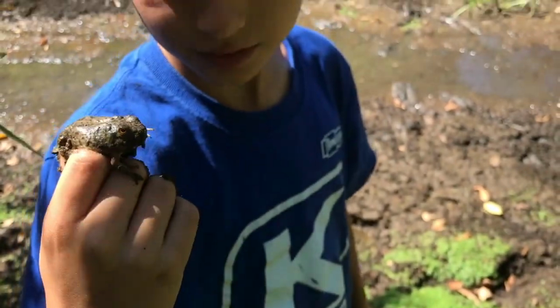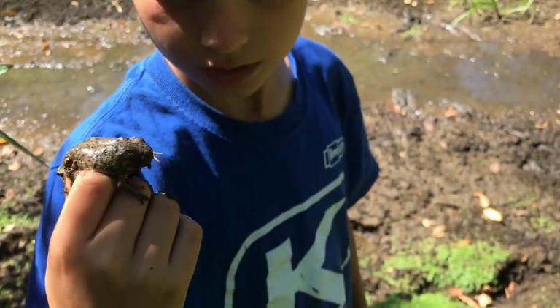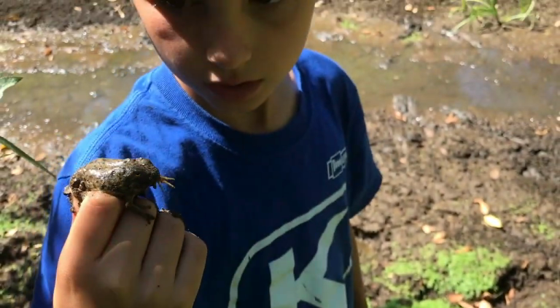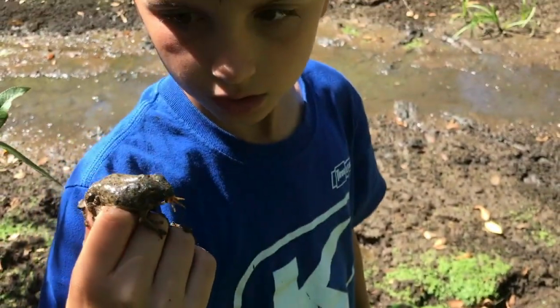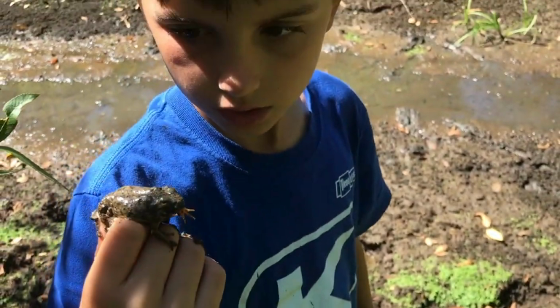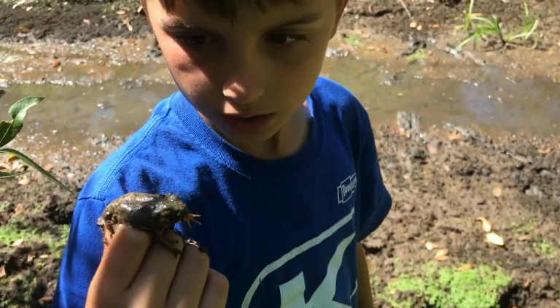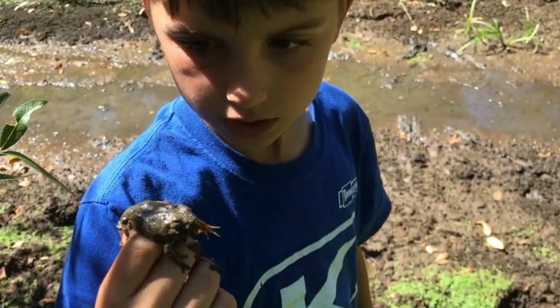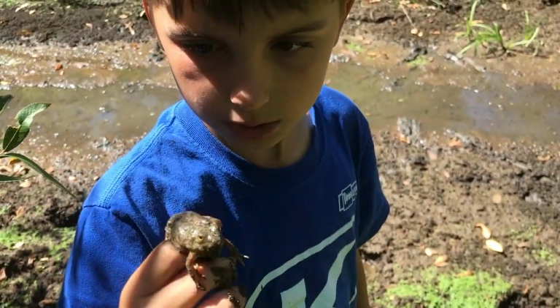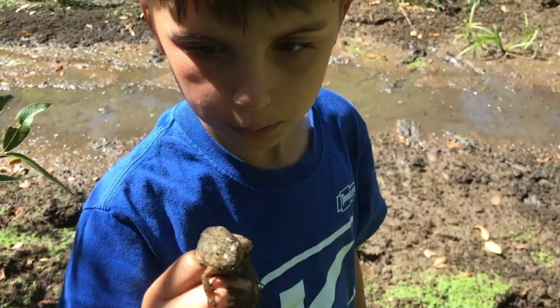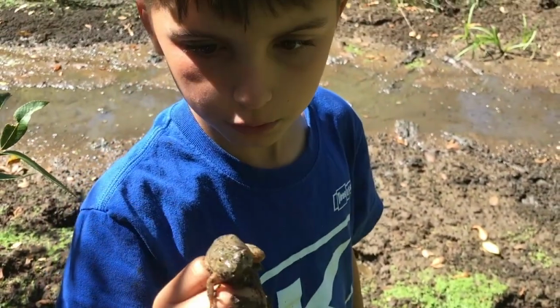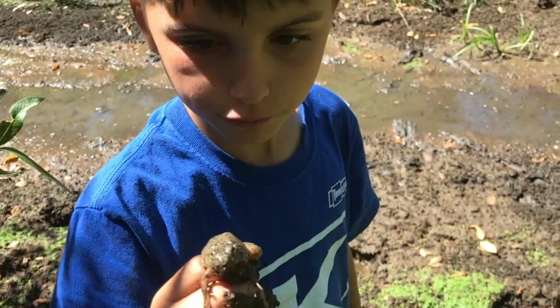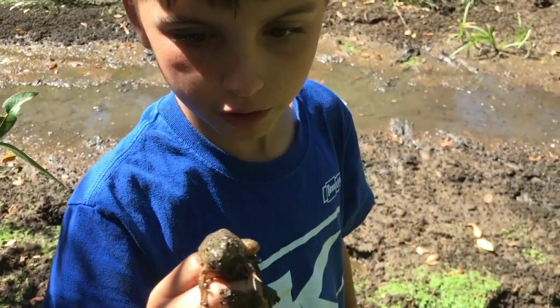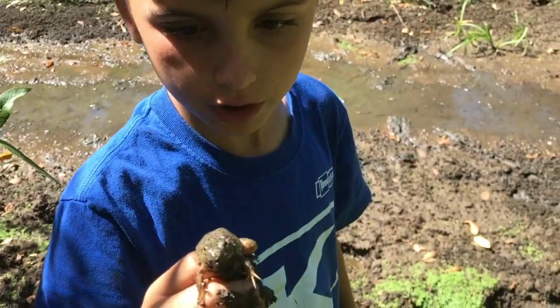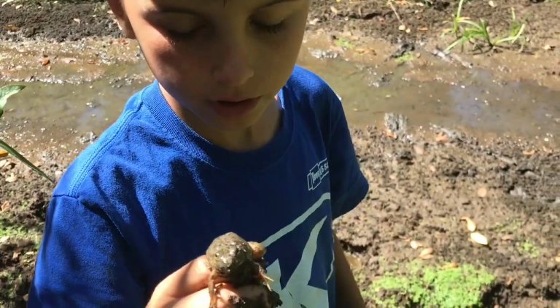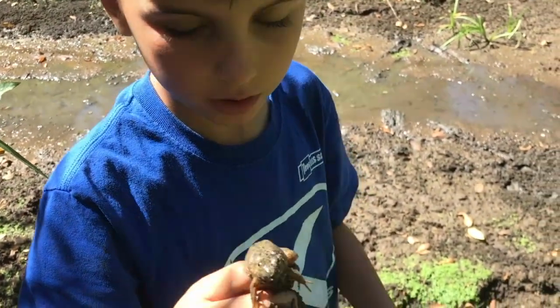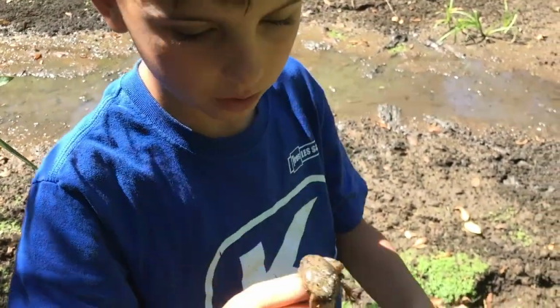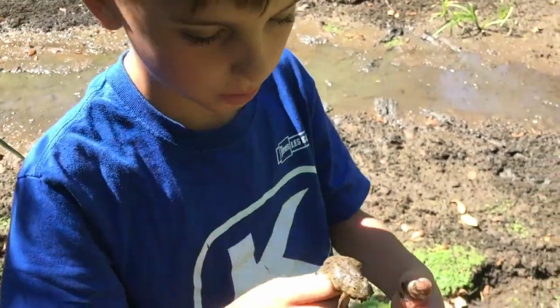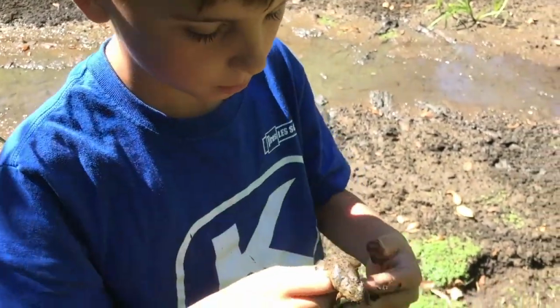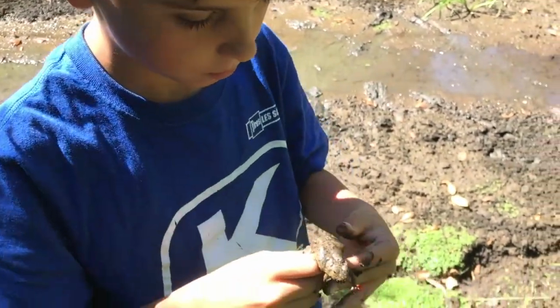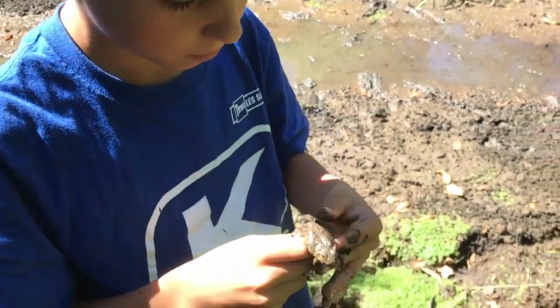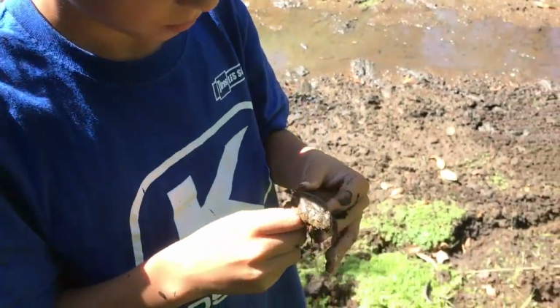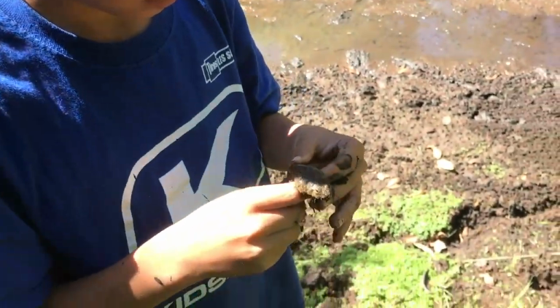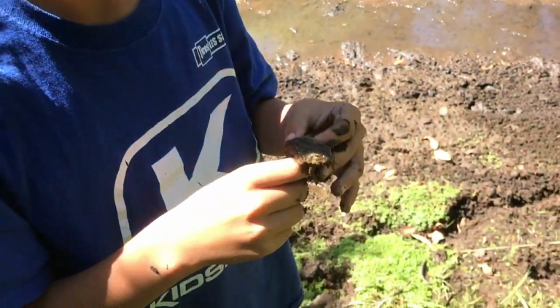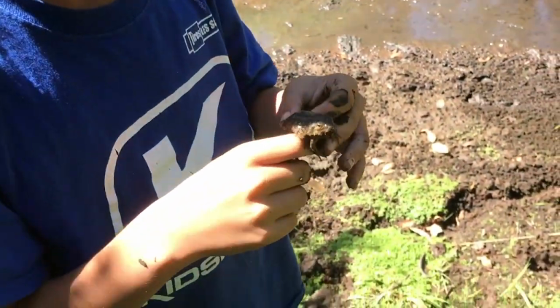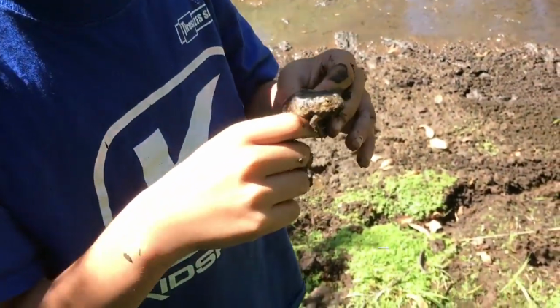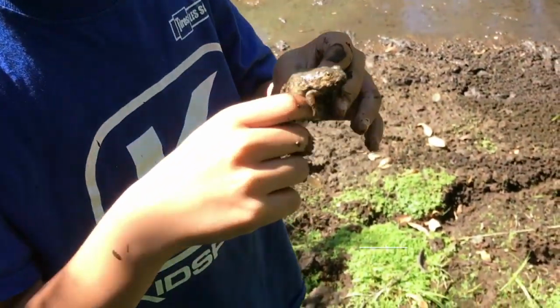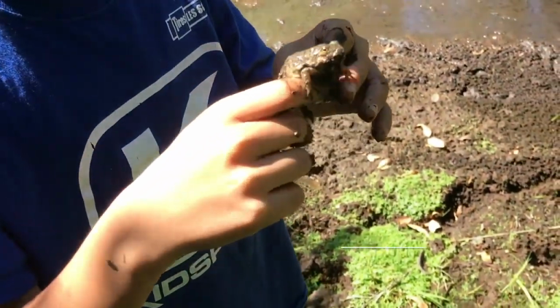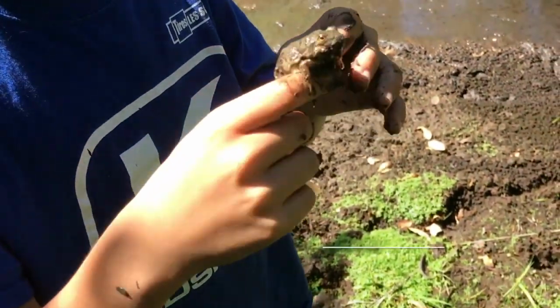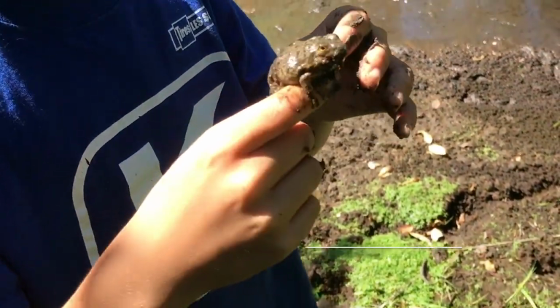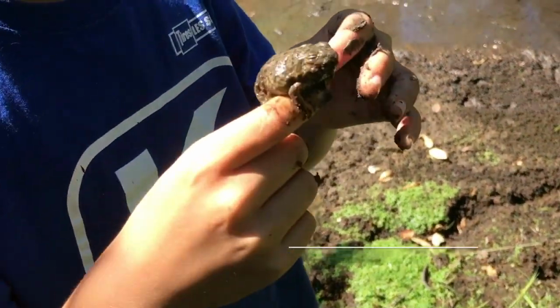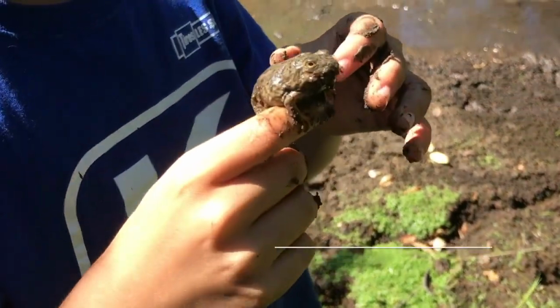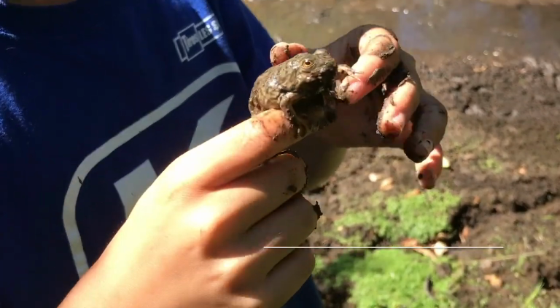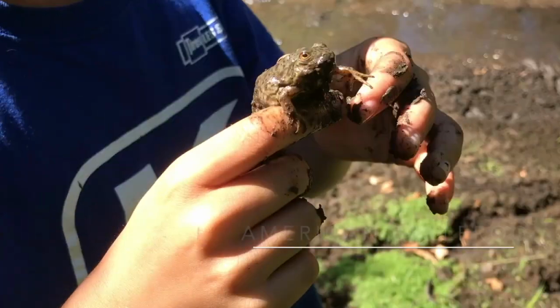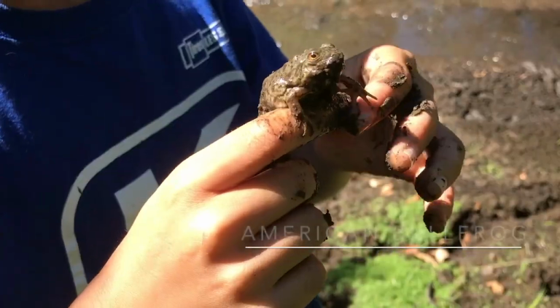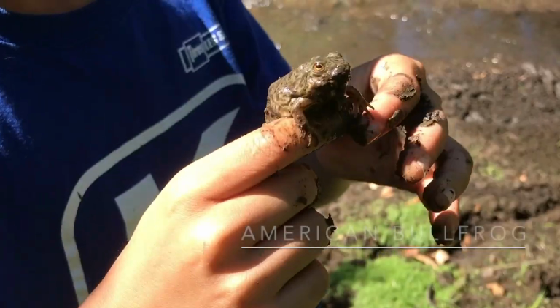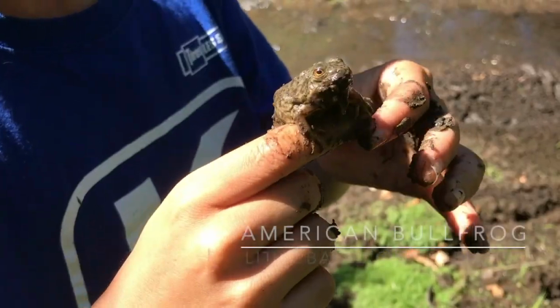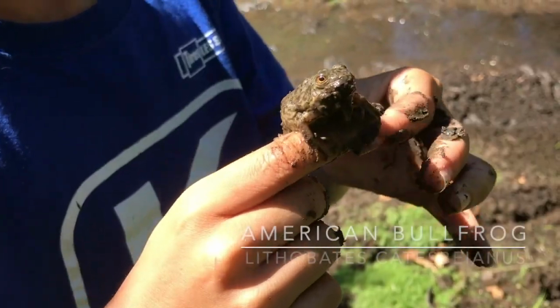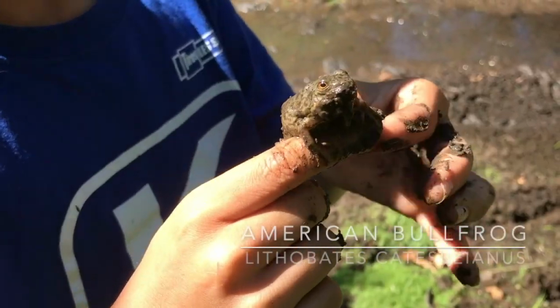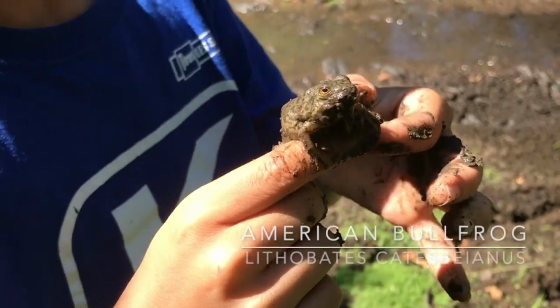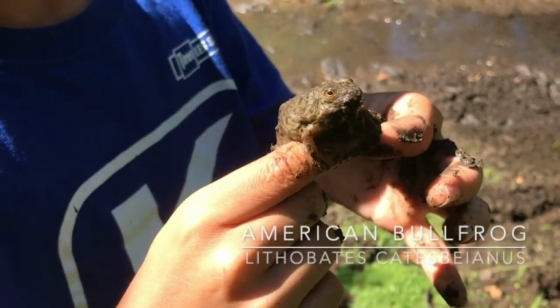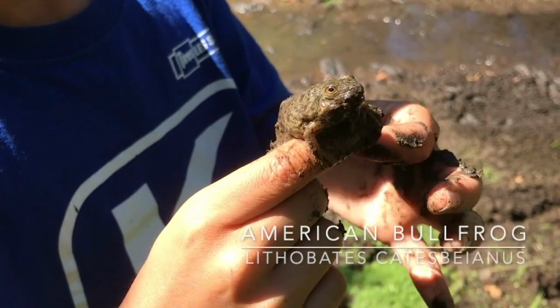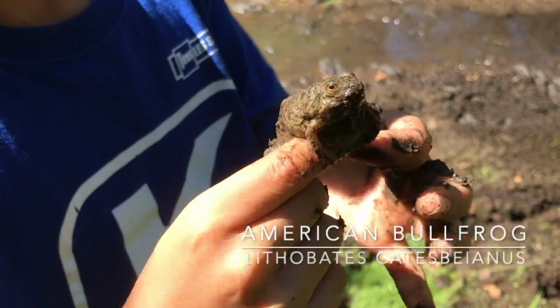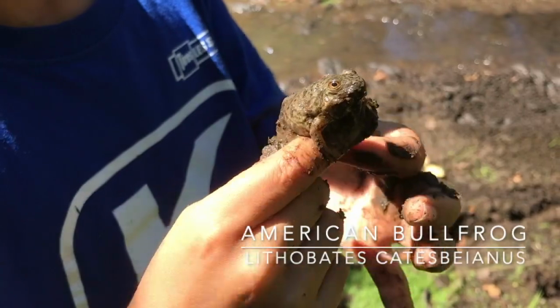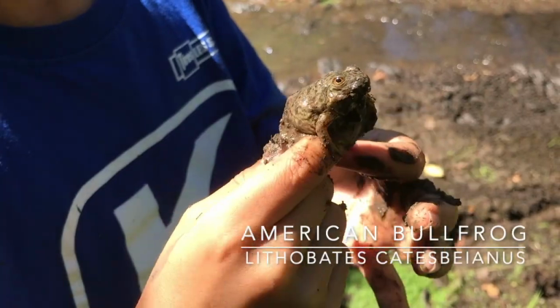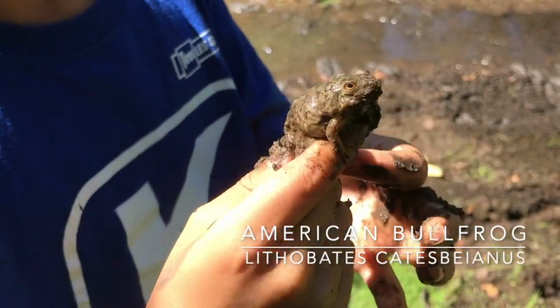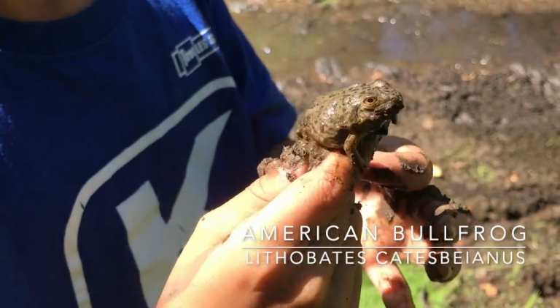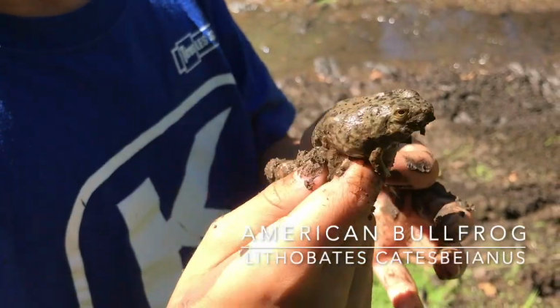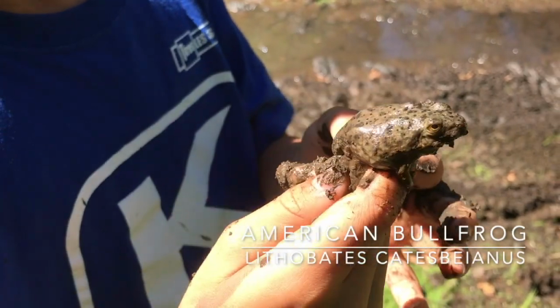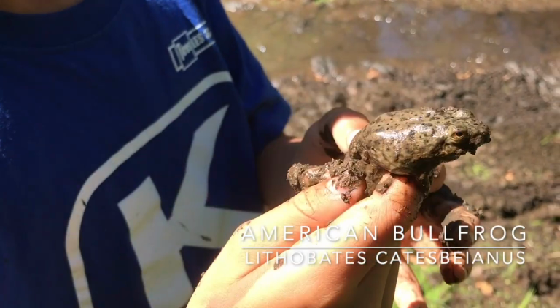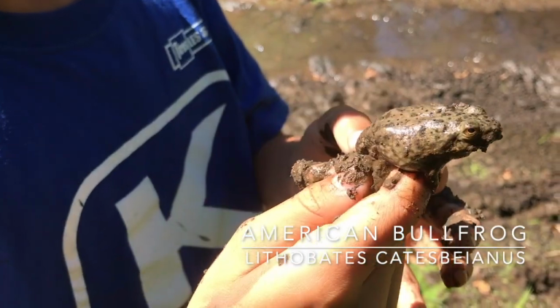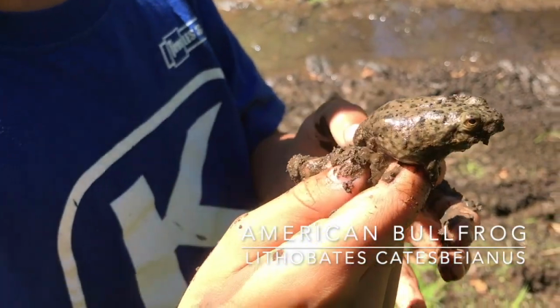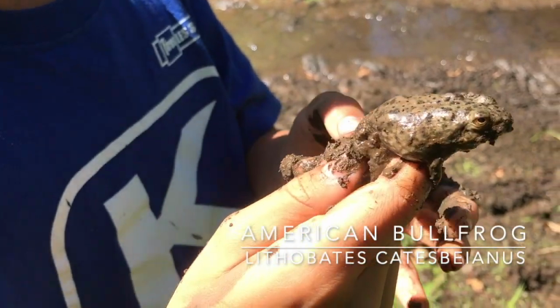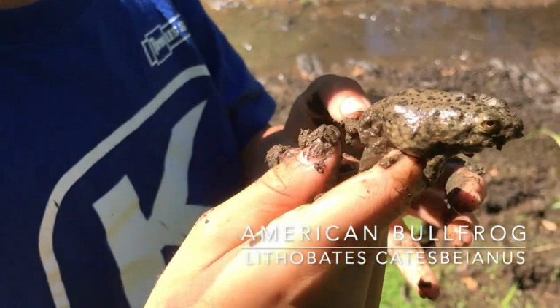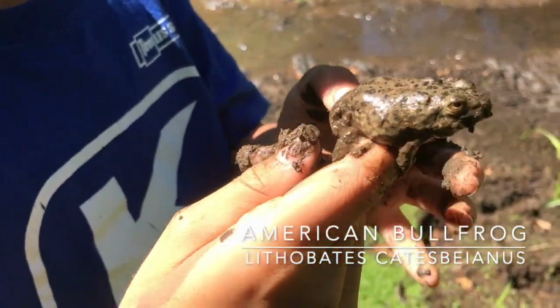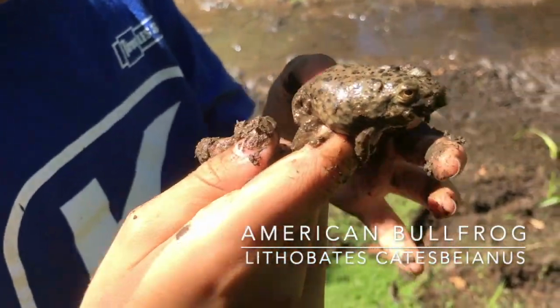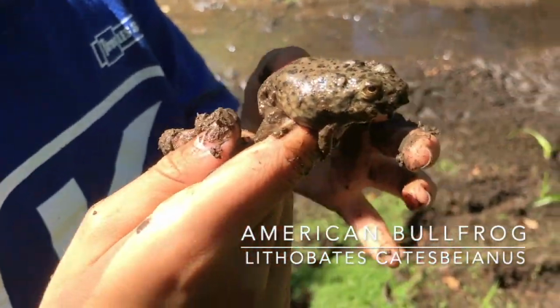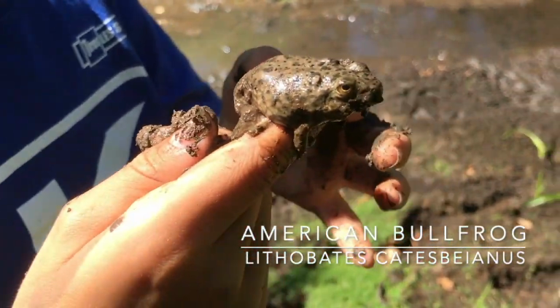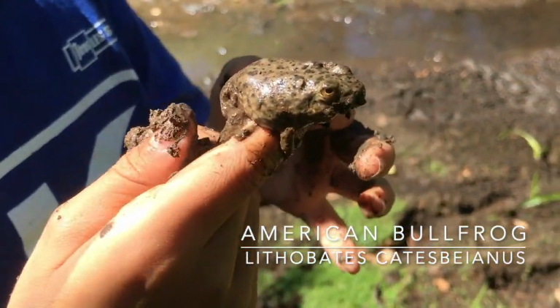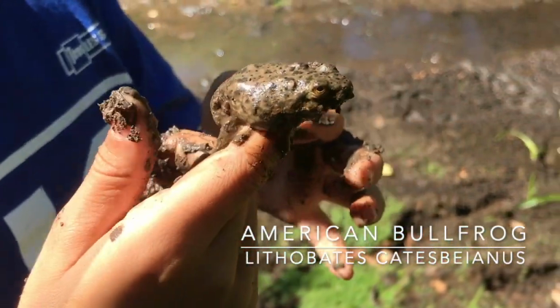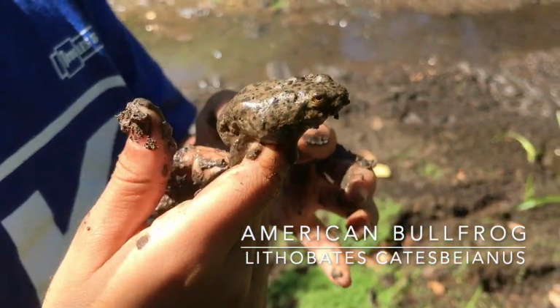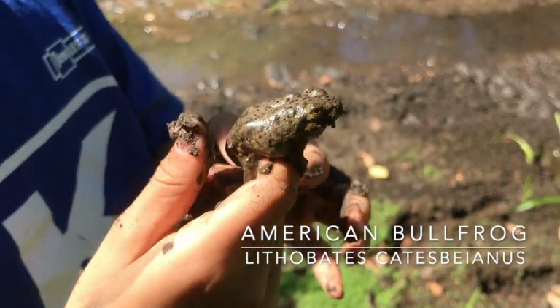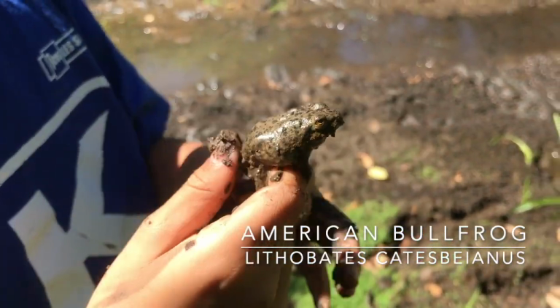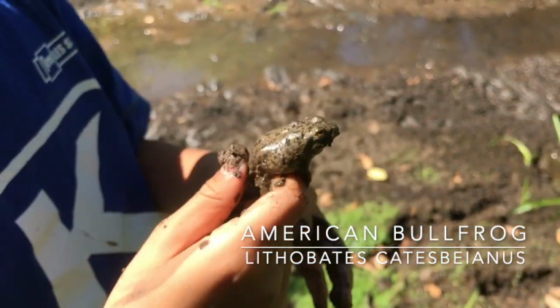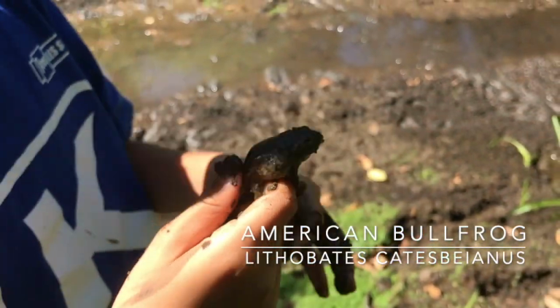I think it's a bullfrog. Could be something else... Yeah, I'm pretty sure it's a baby bullfrog.